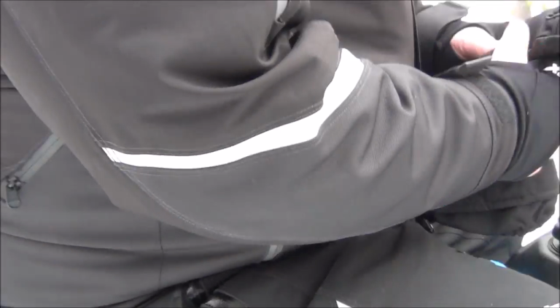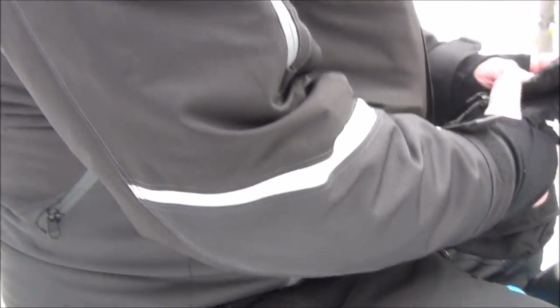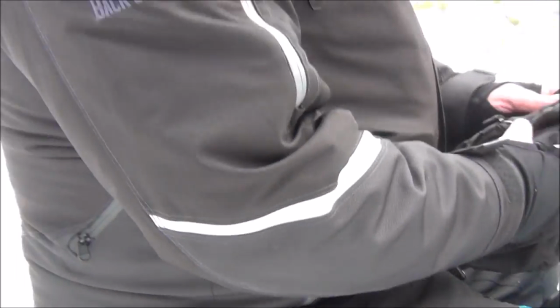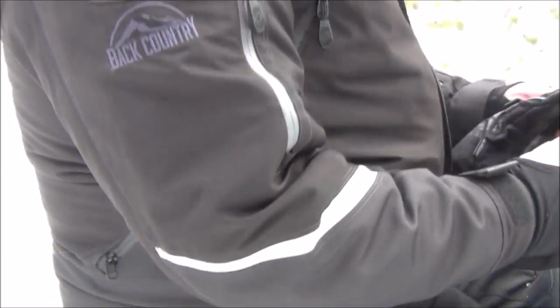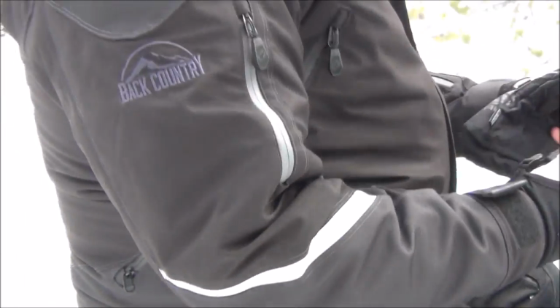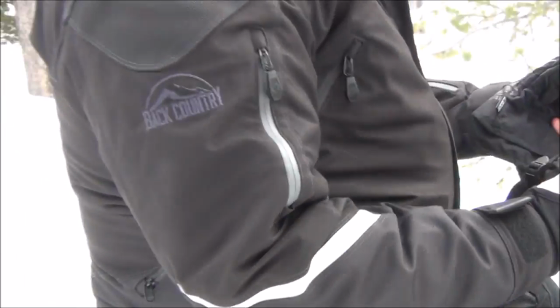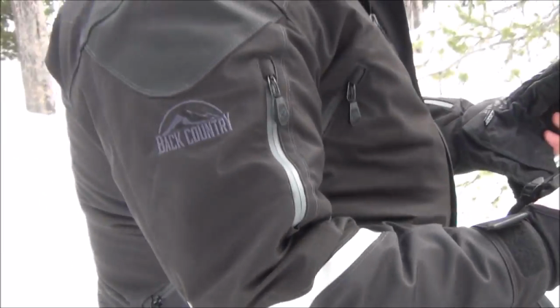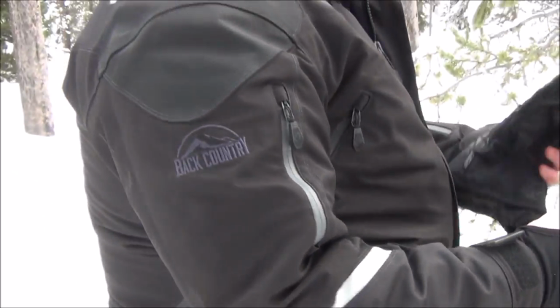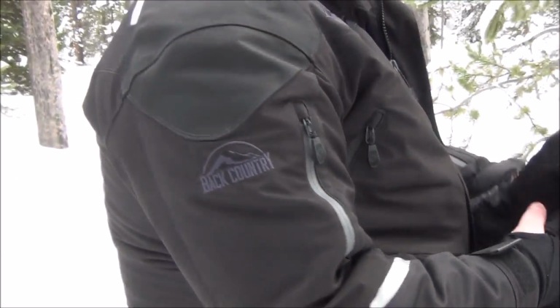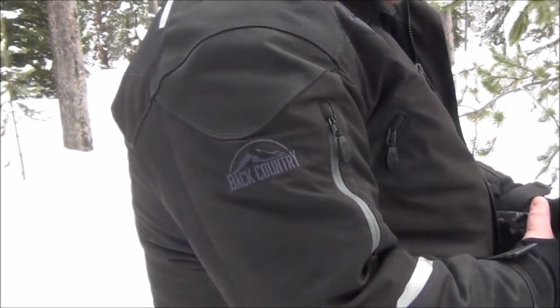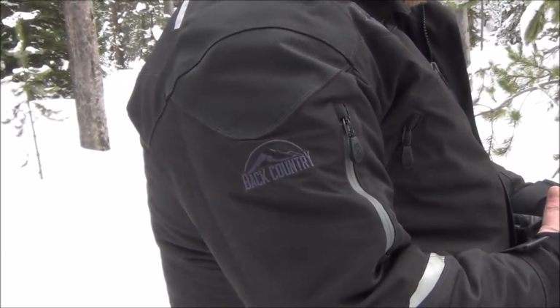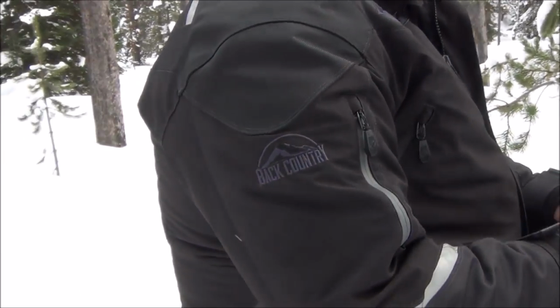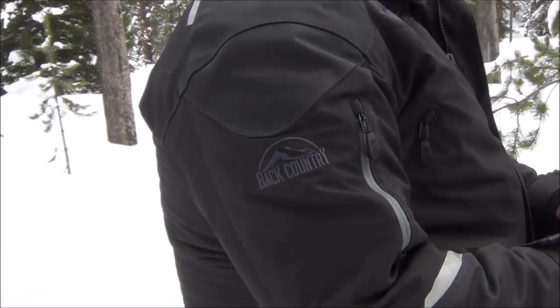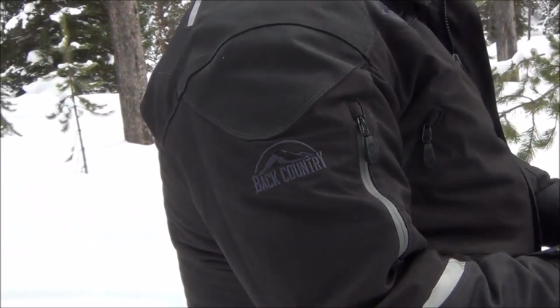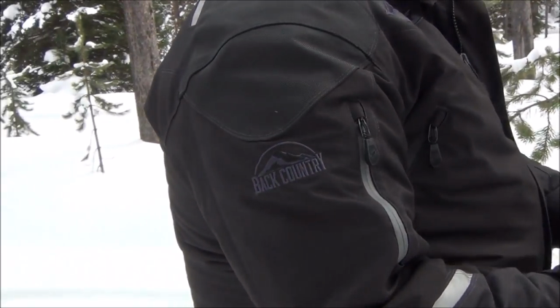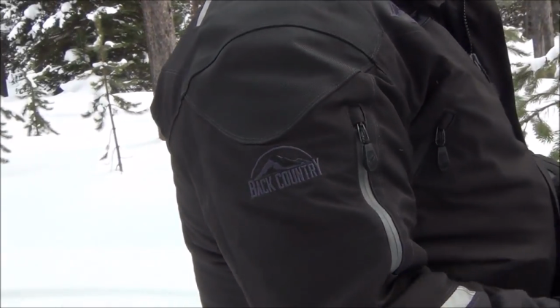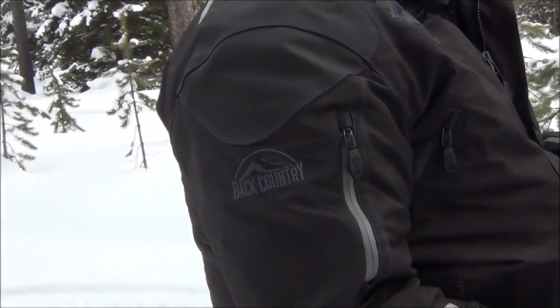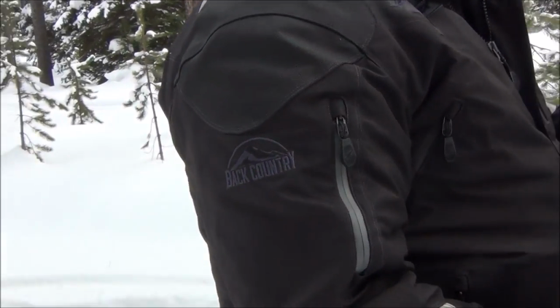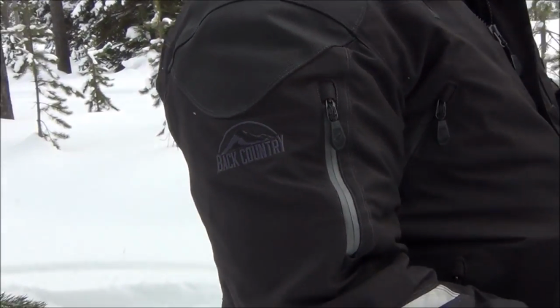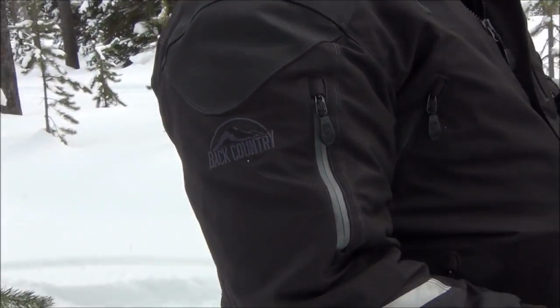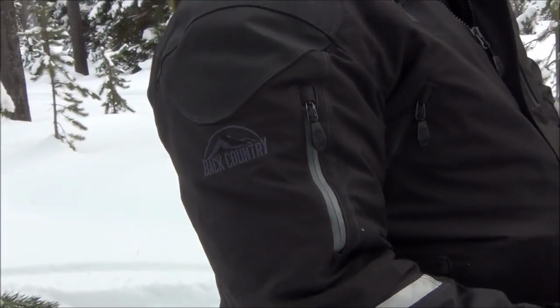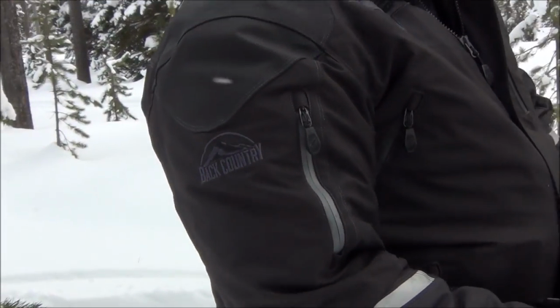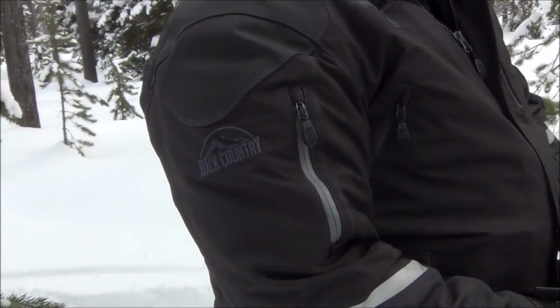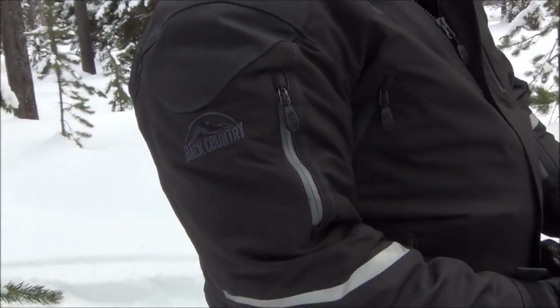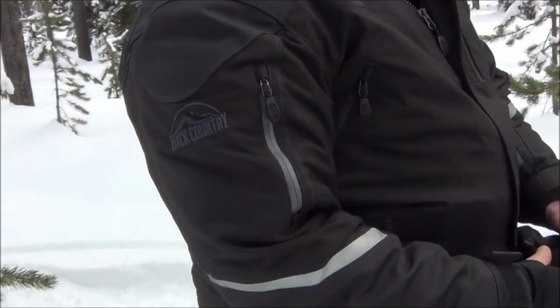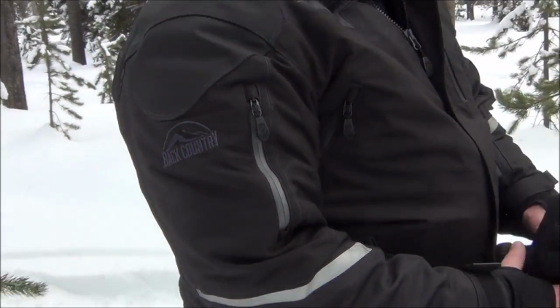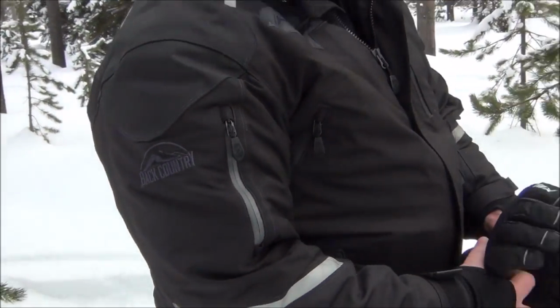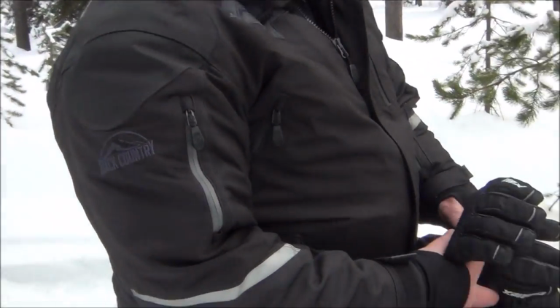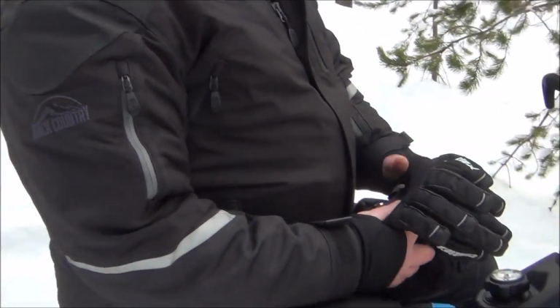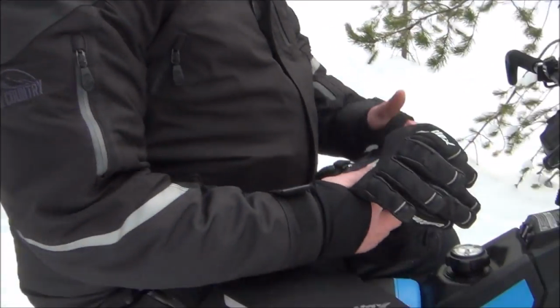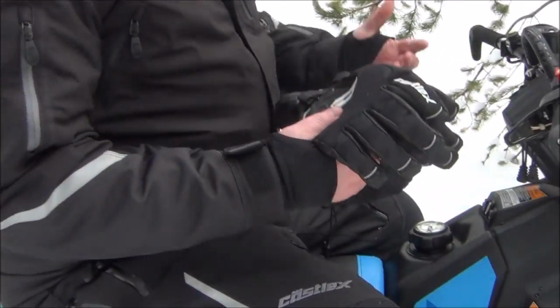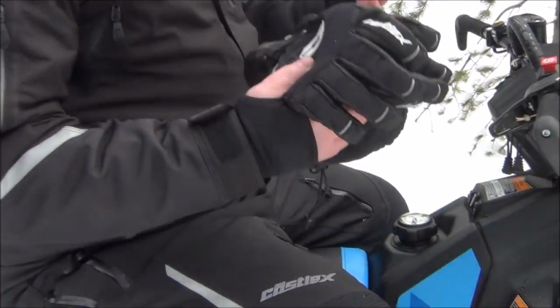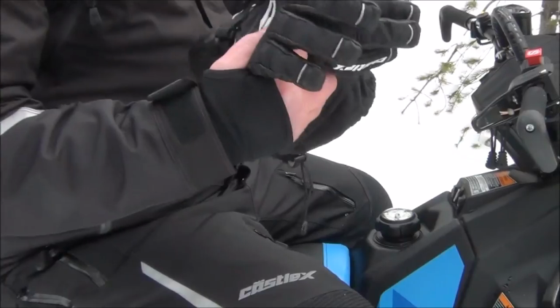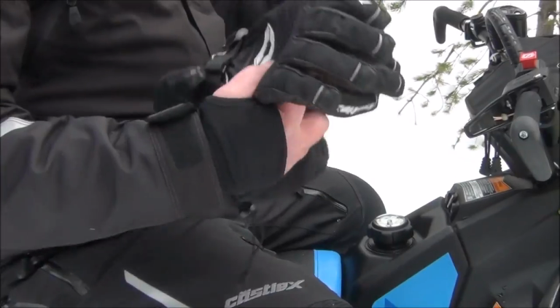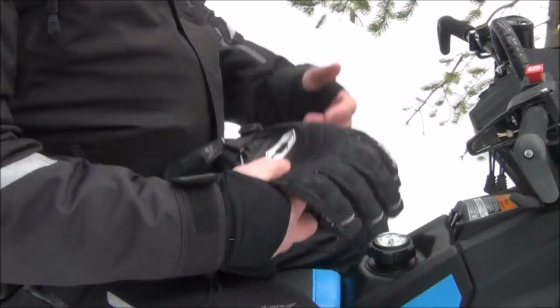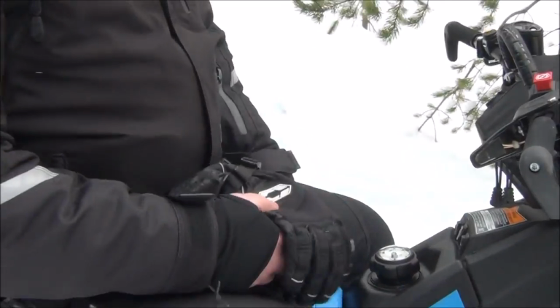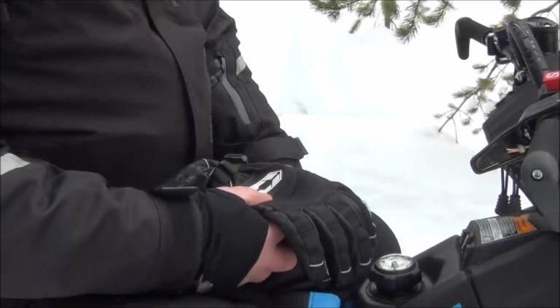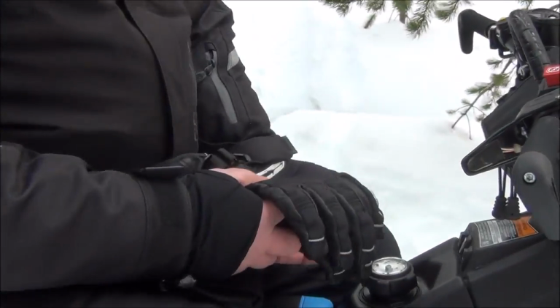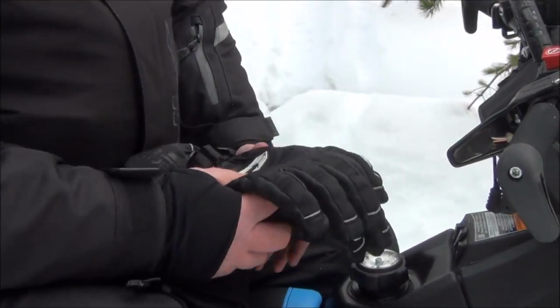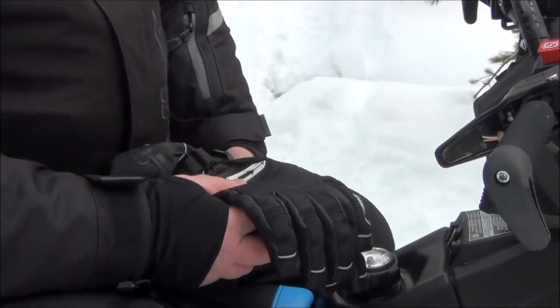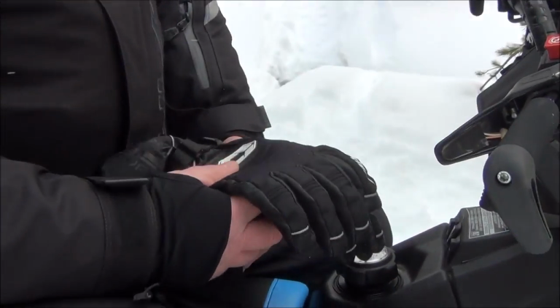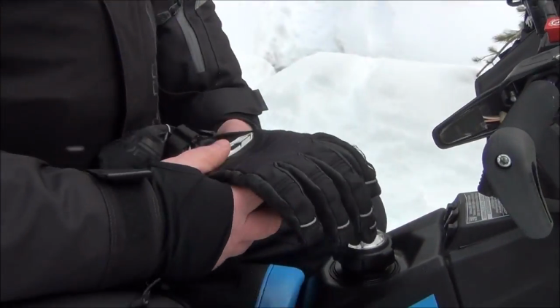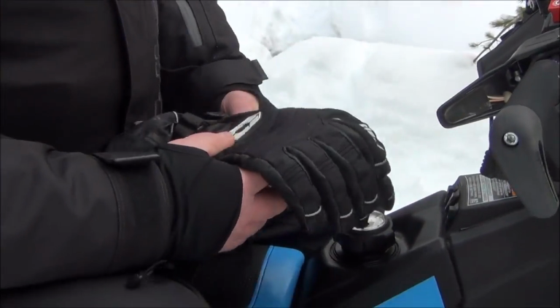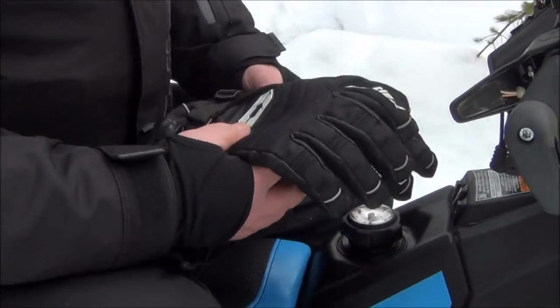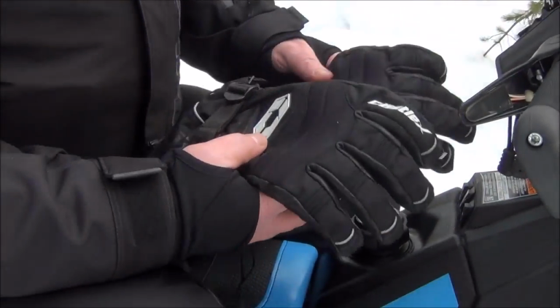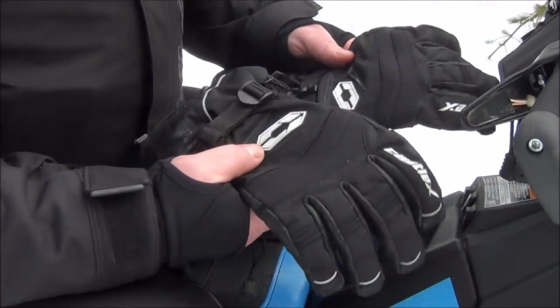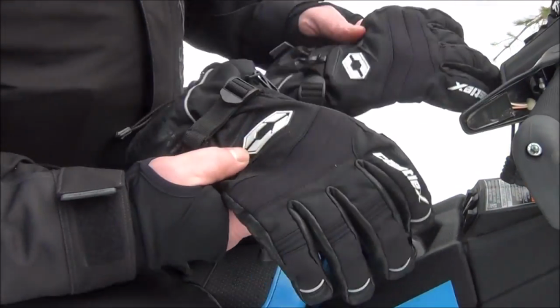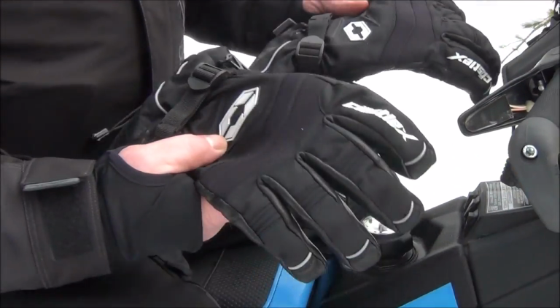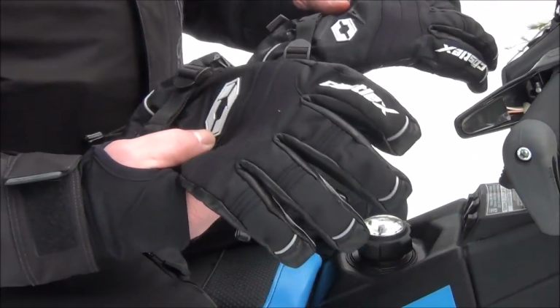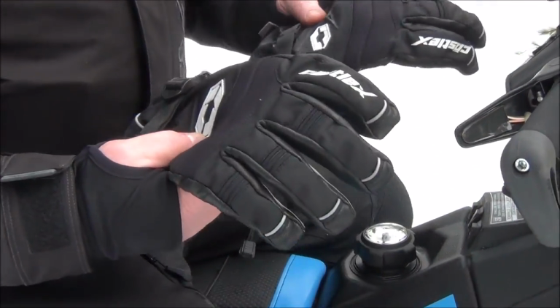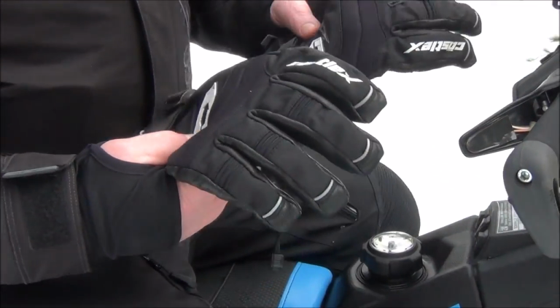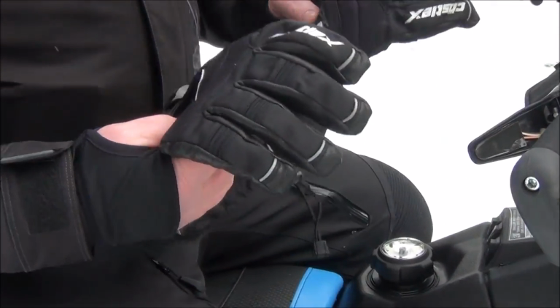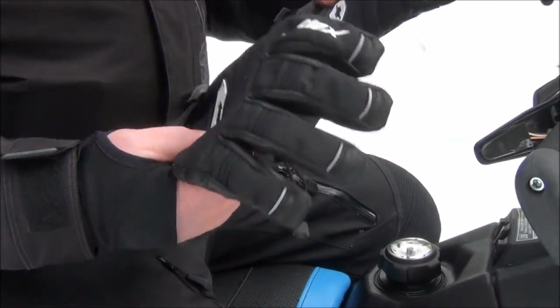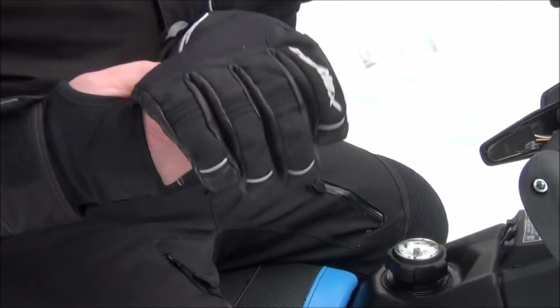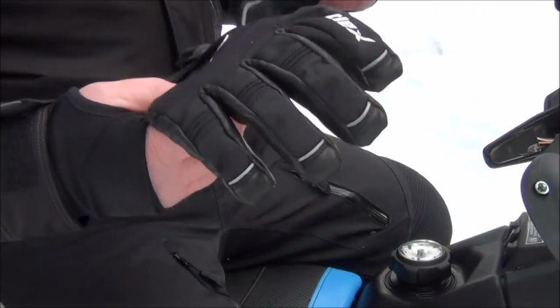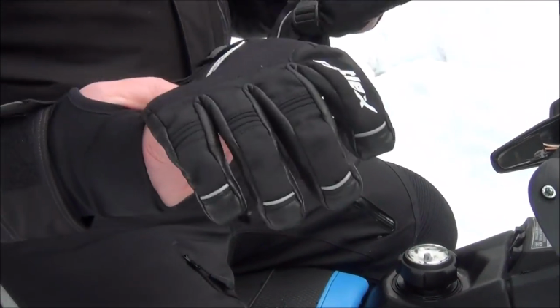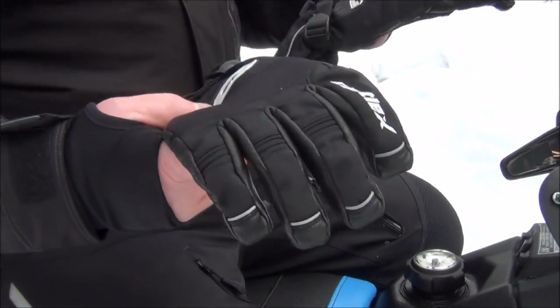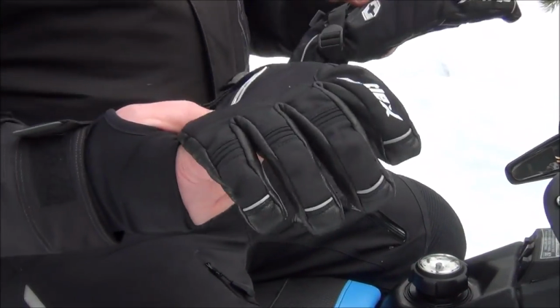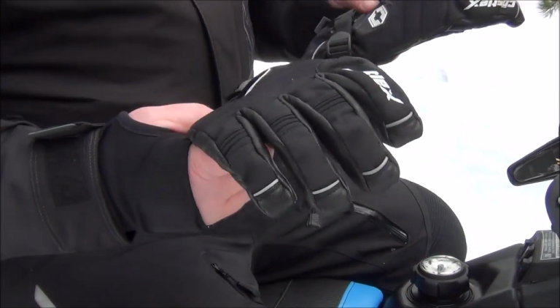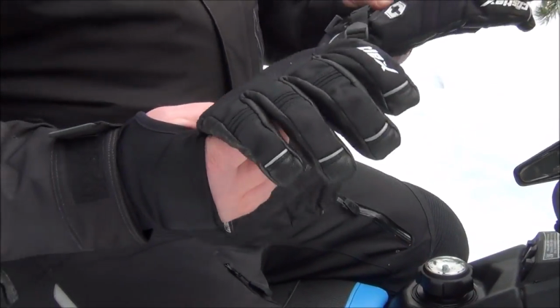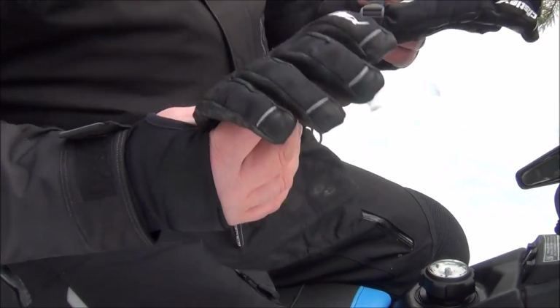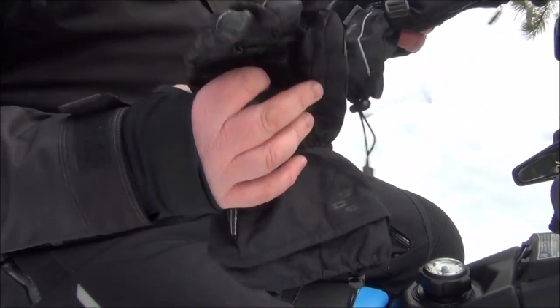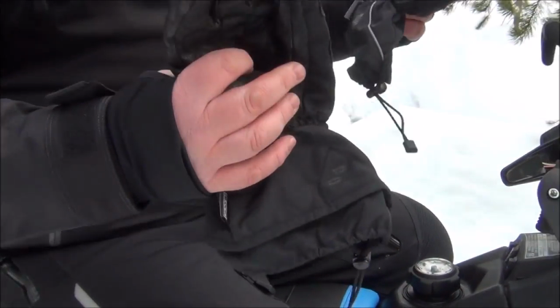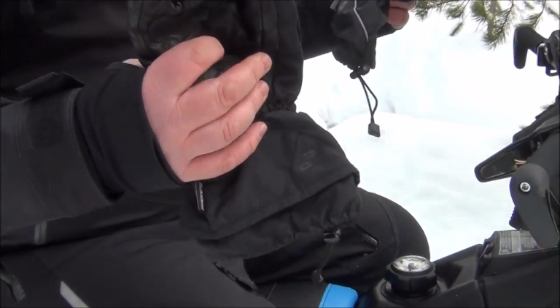Throw in a couple pairs of Castle X gloves and head to toe I'm all set. The gloves have been a great fit.